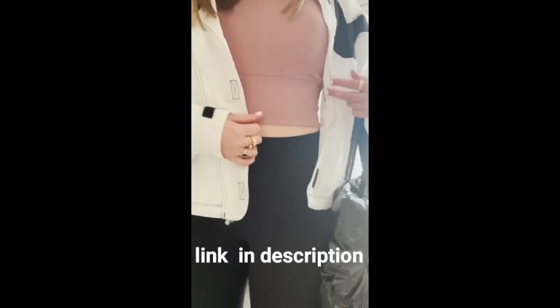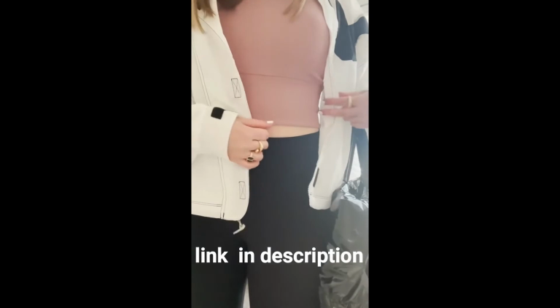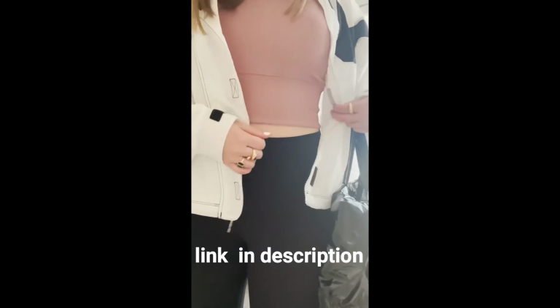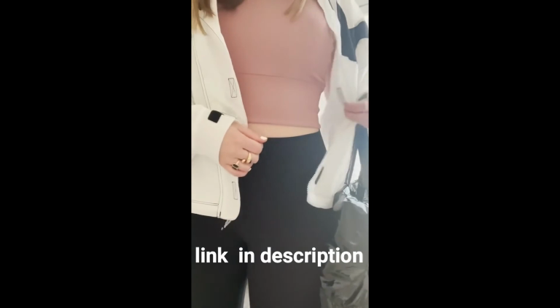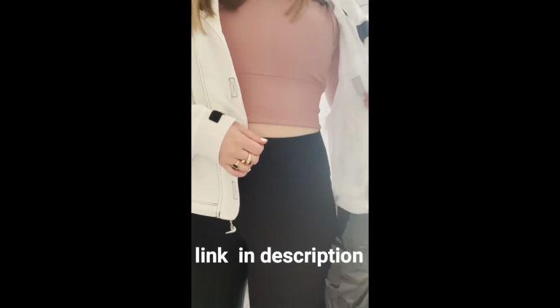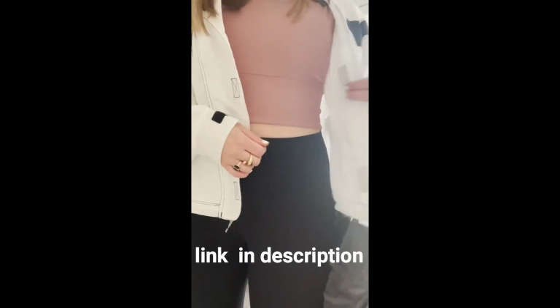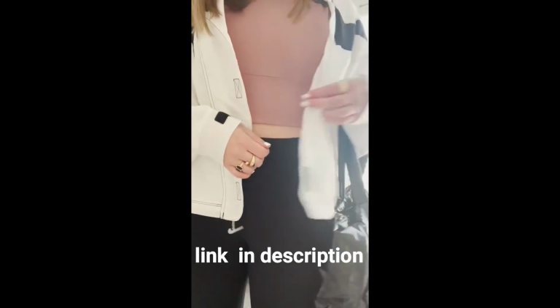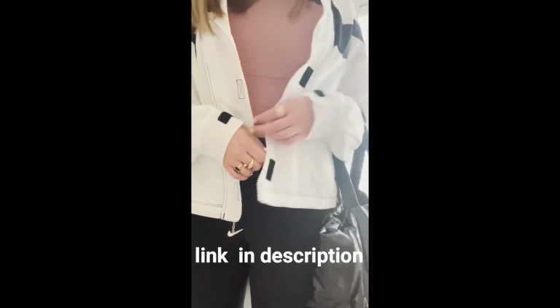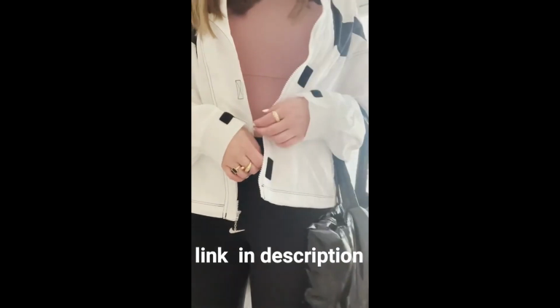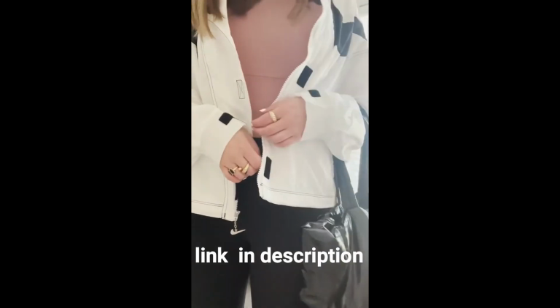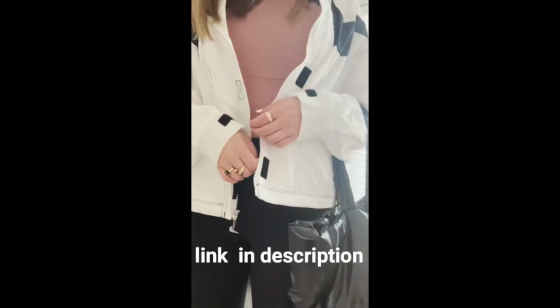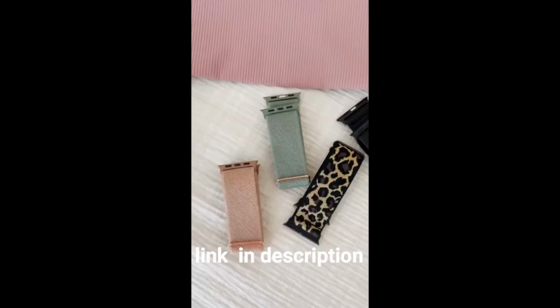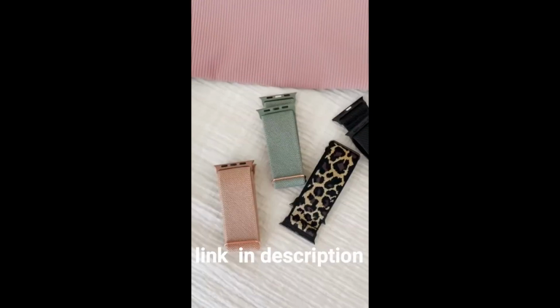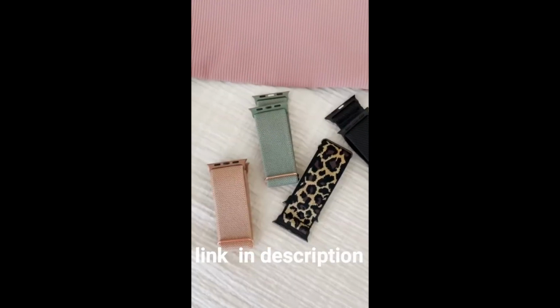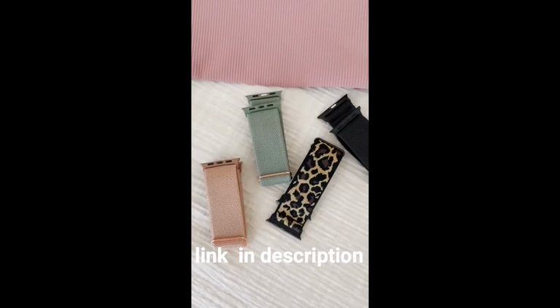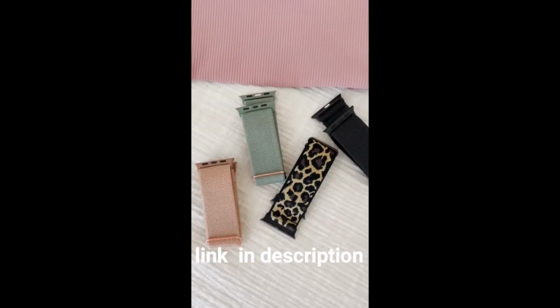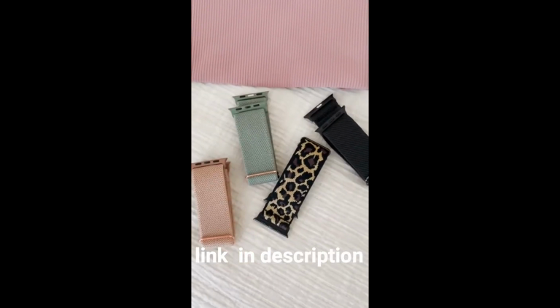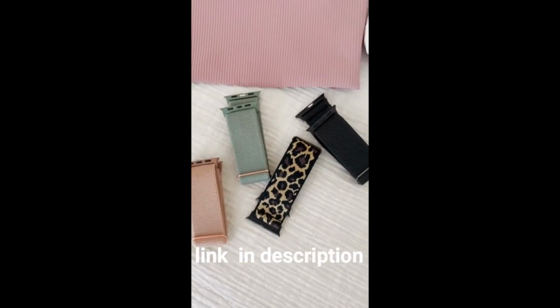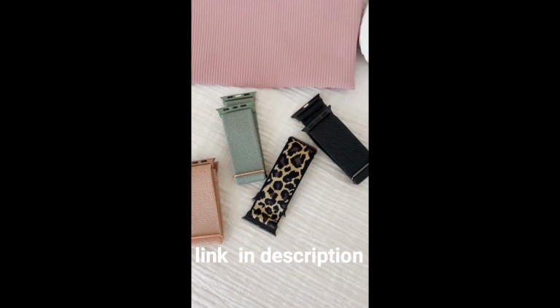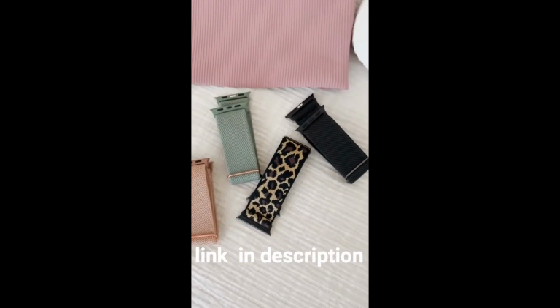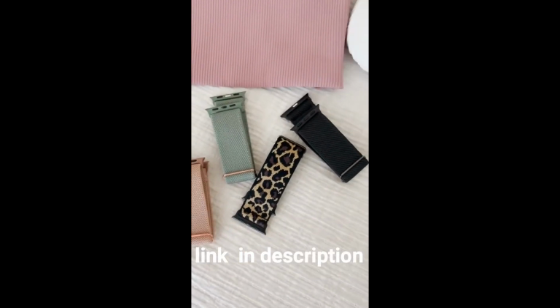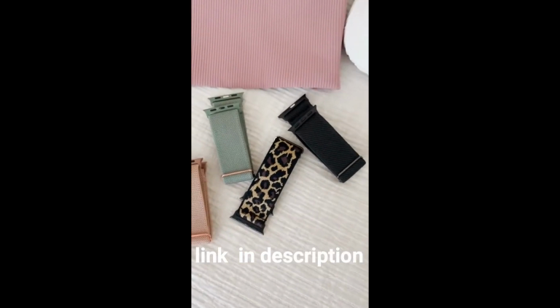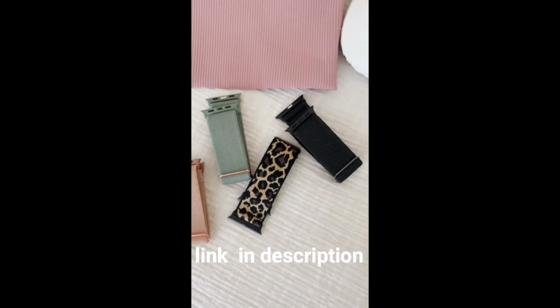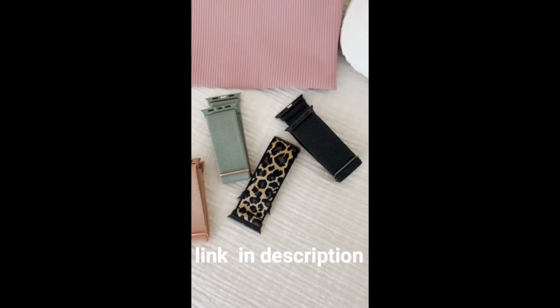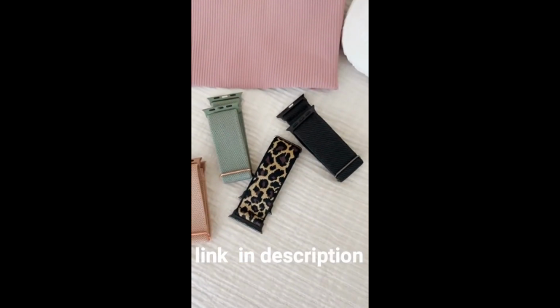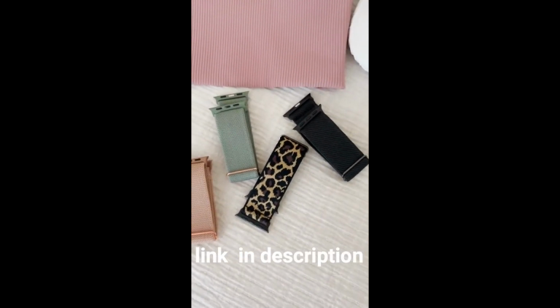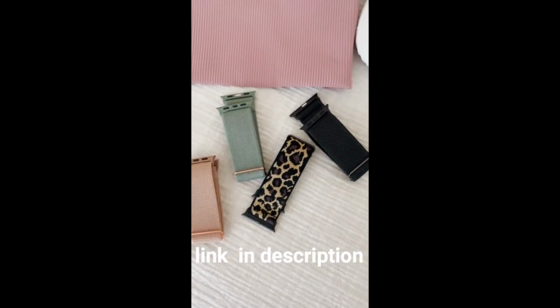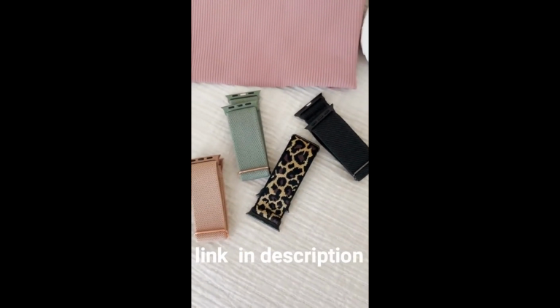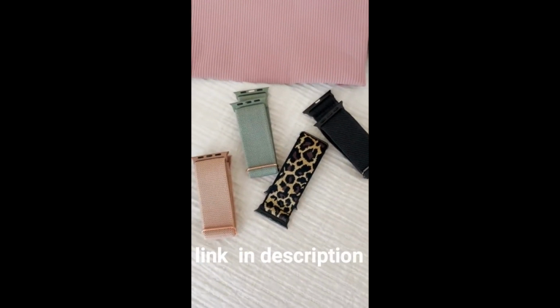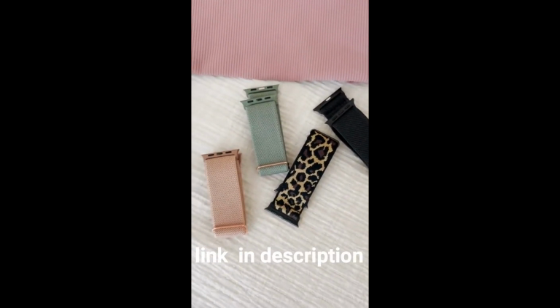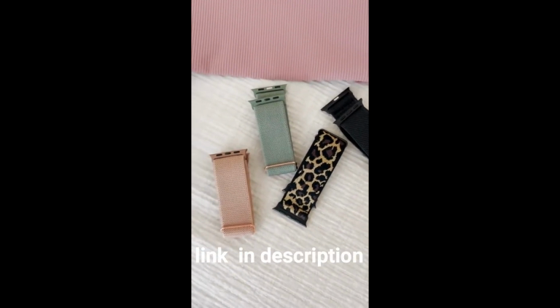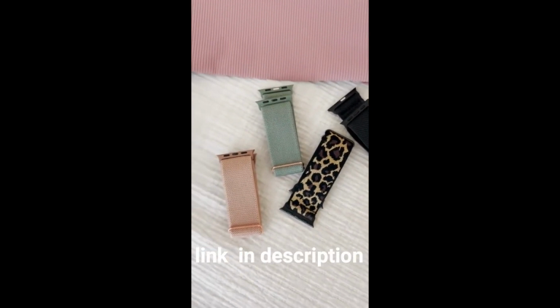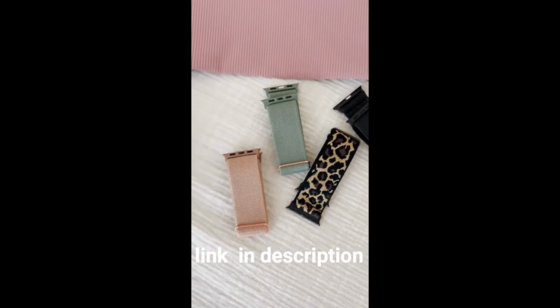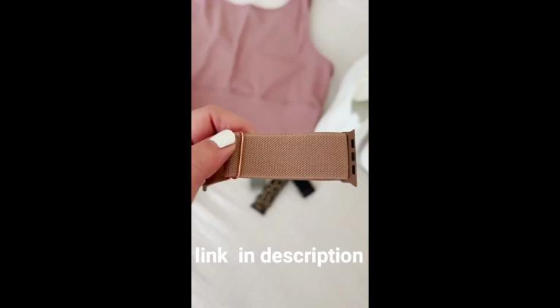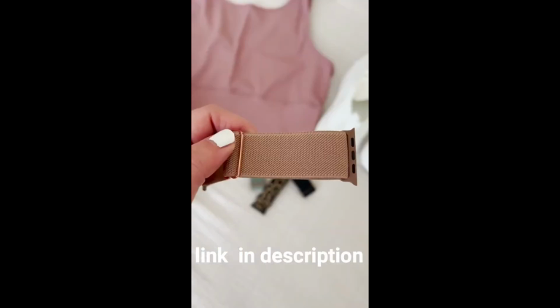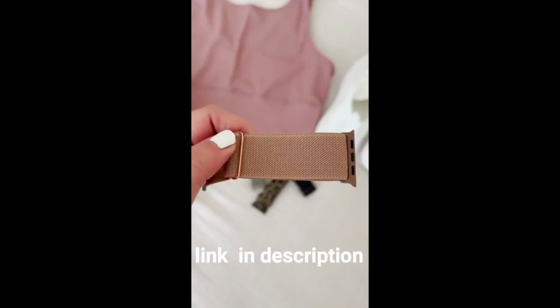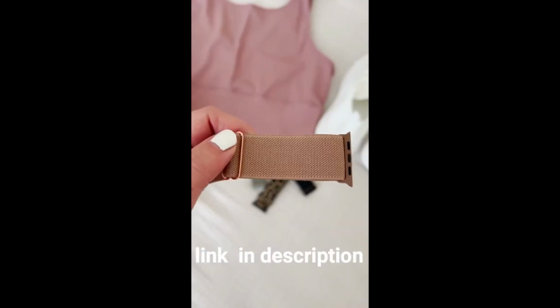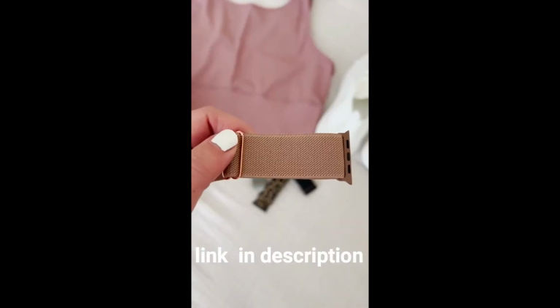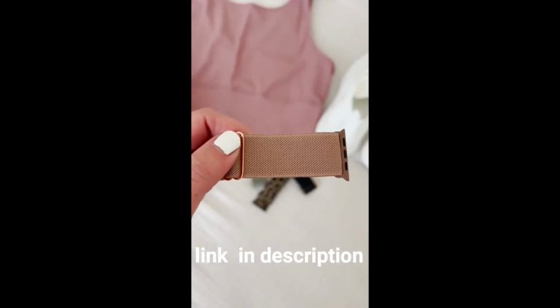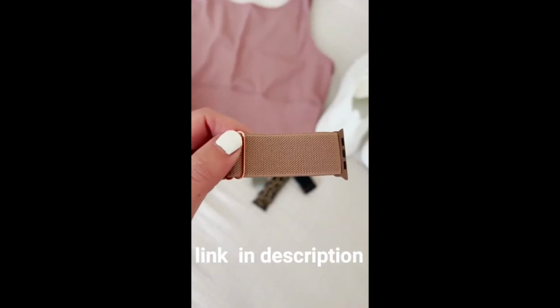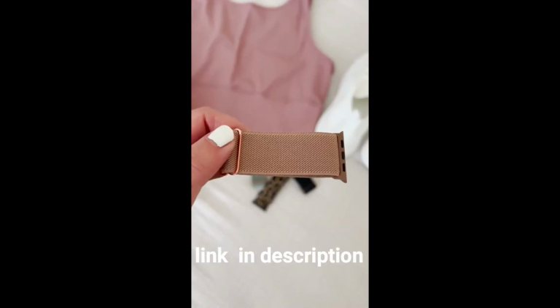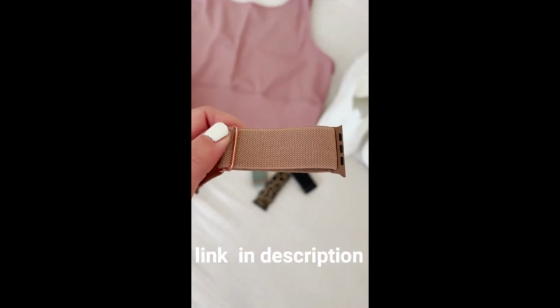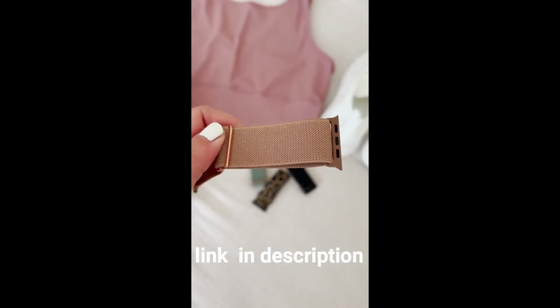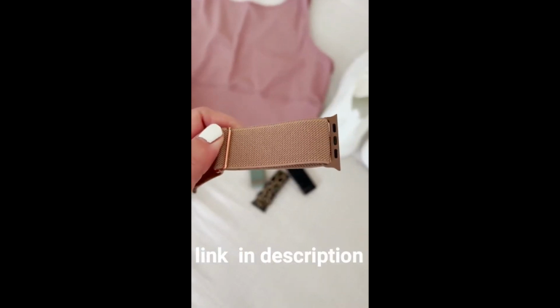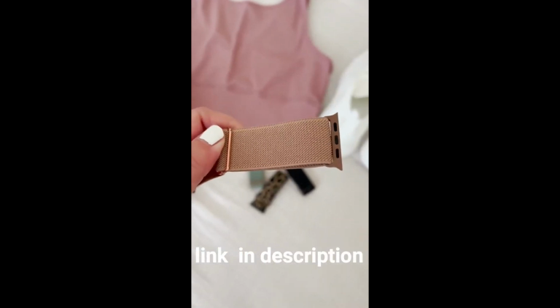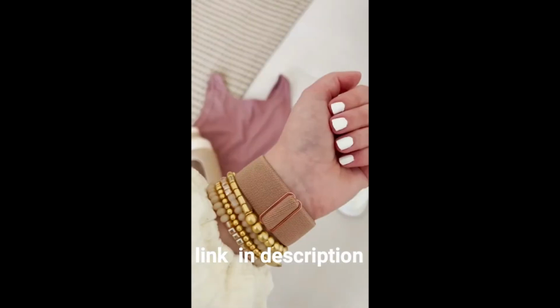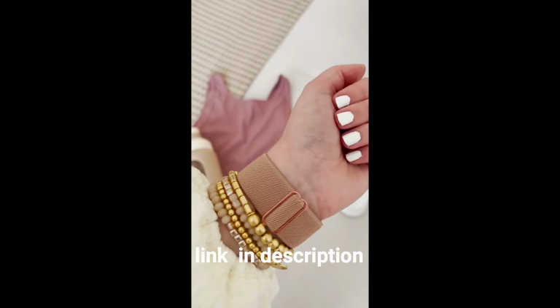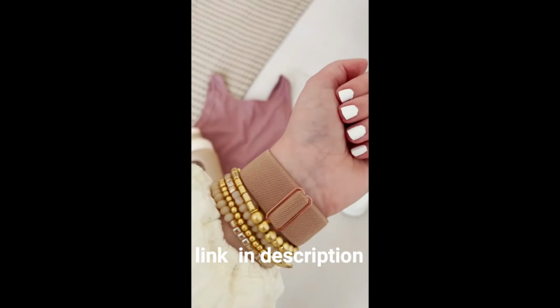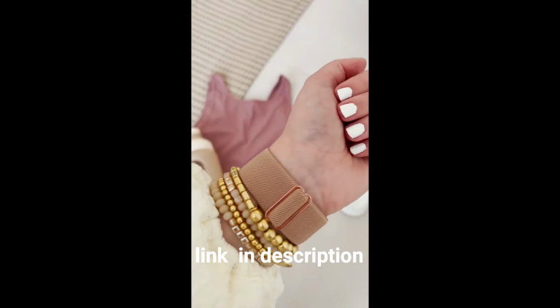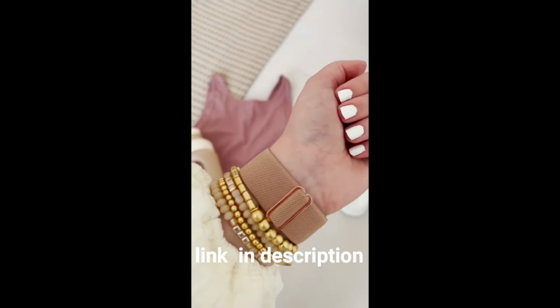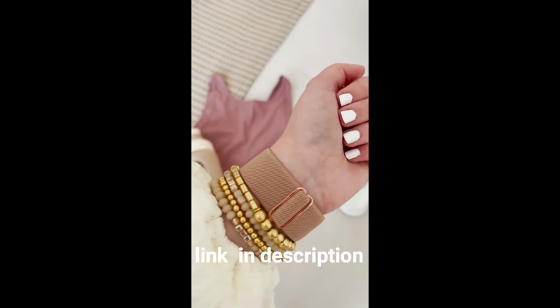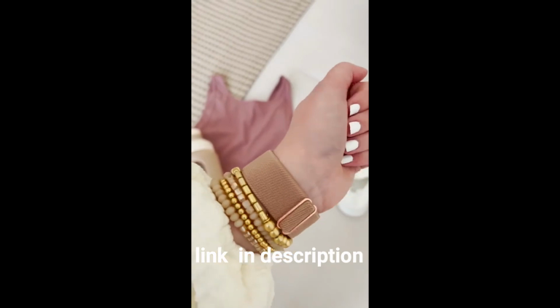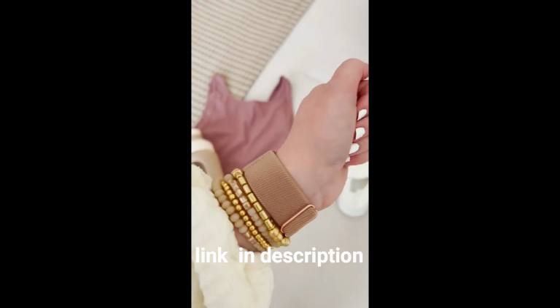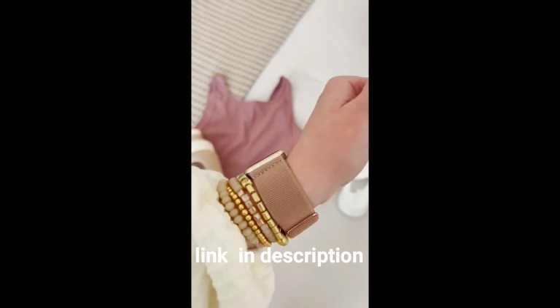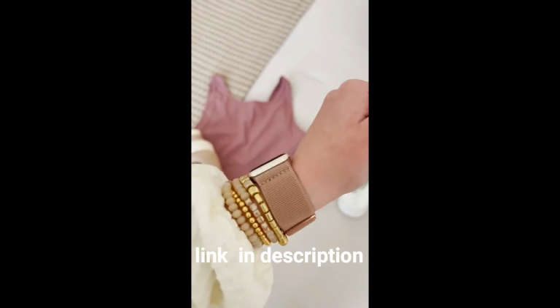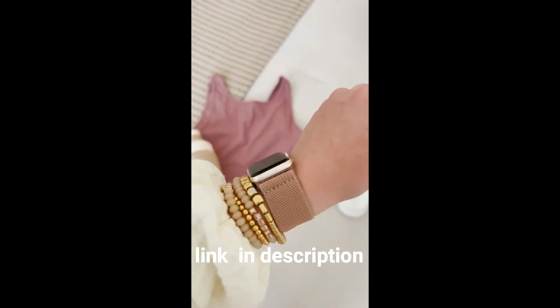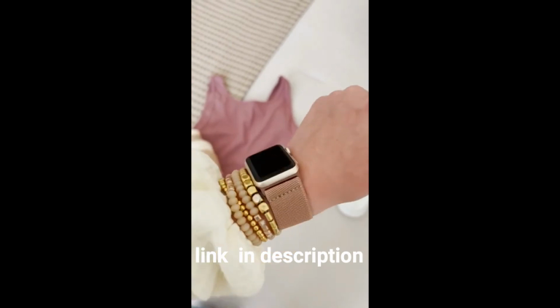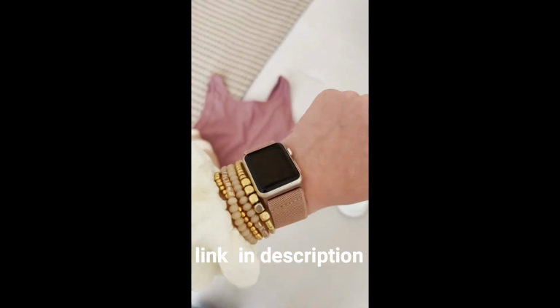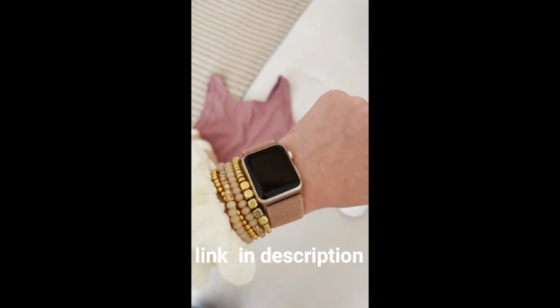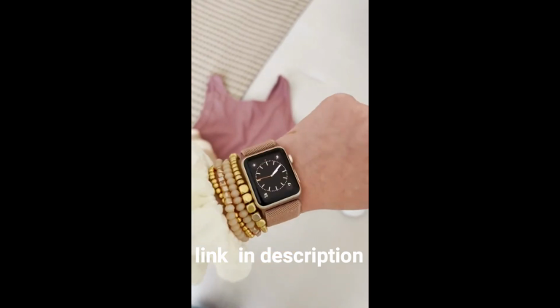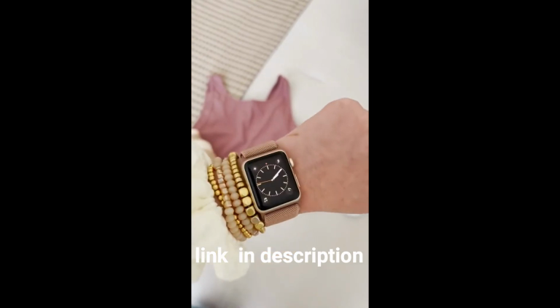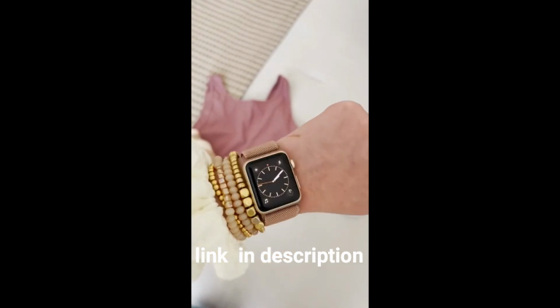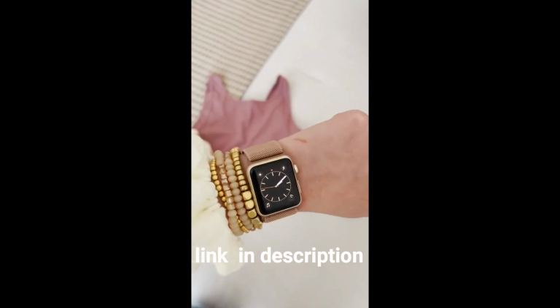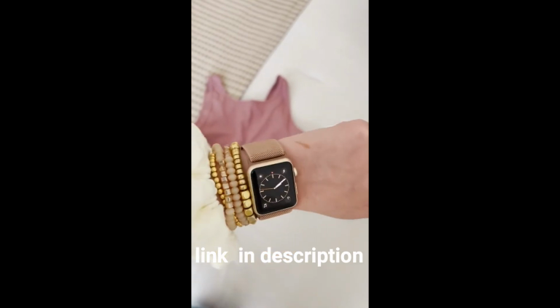Next are these stretchy nylon Apple Watch bands. They come in a pack of four, with different color combinations, but they're really comfortable and easy to slip on and off.